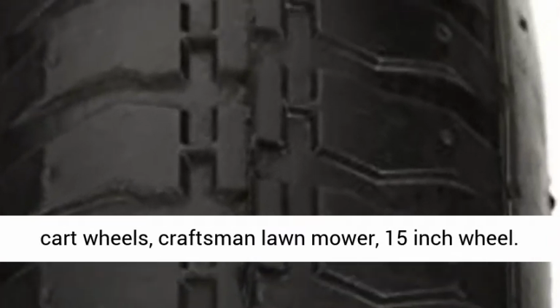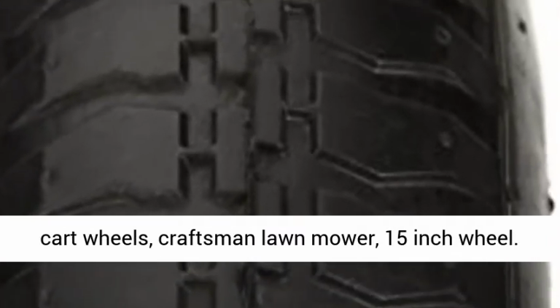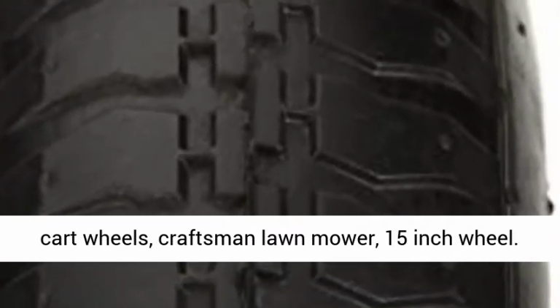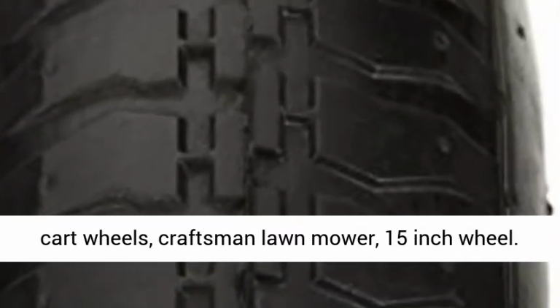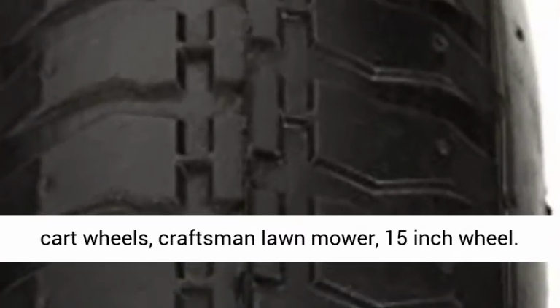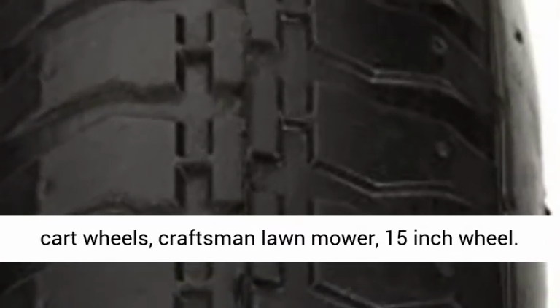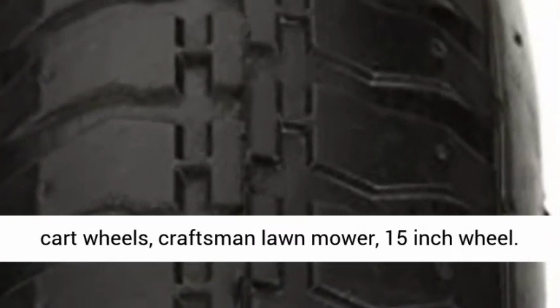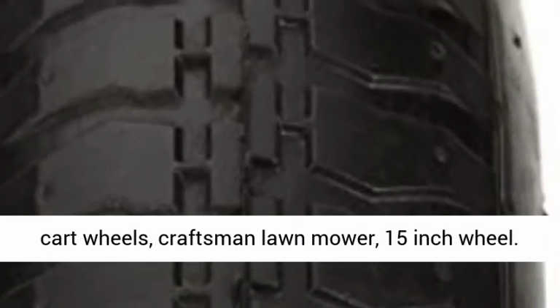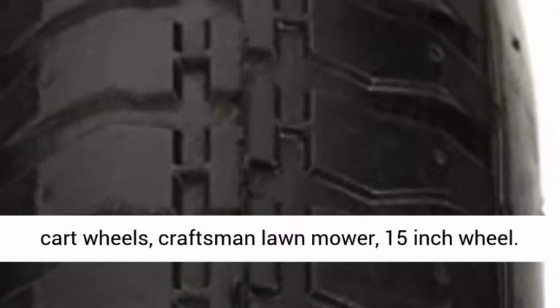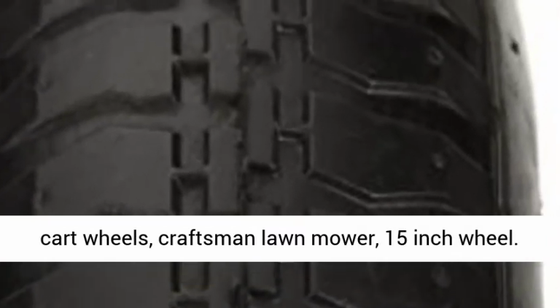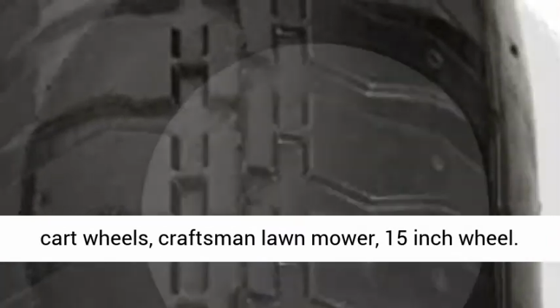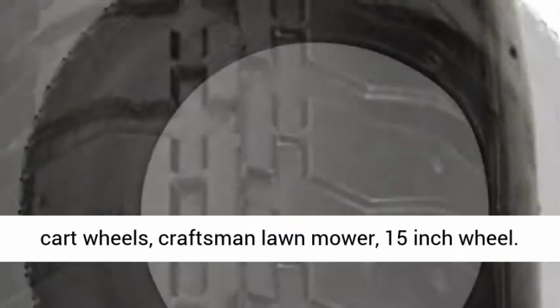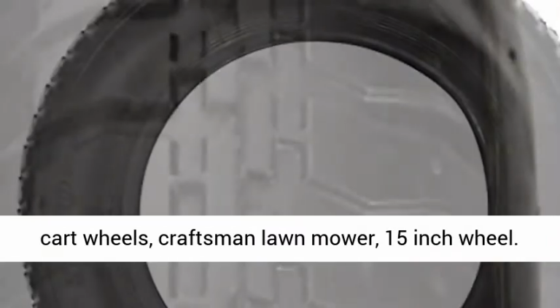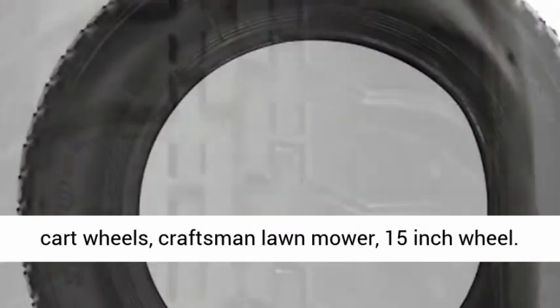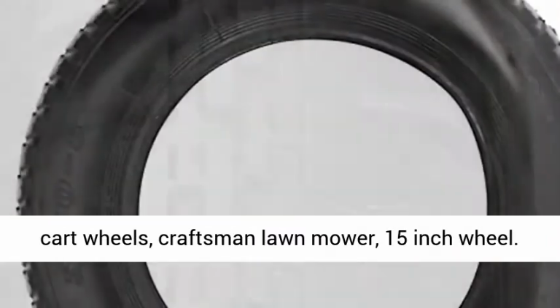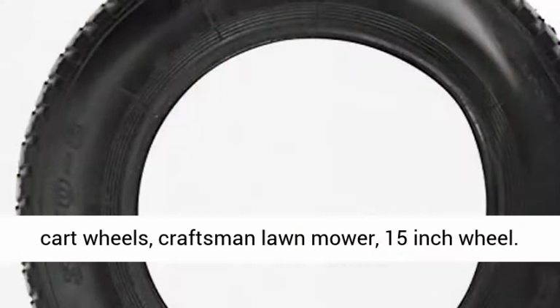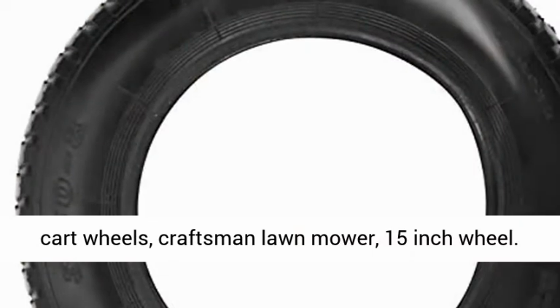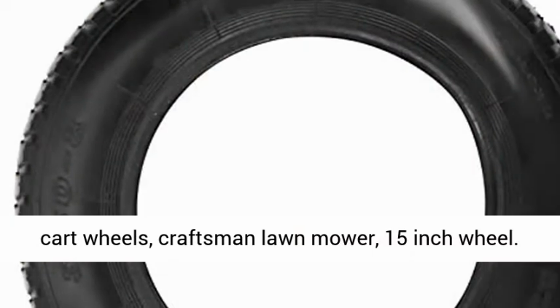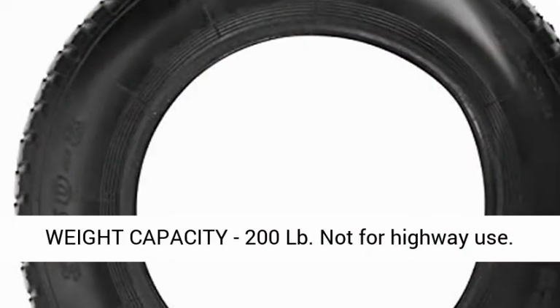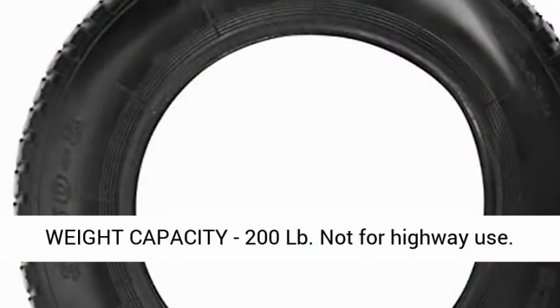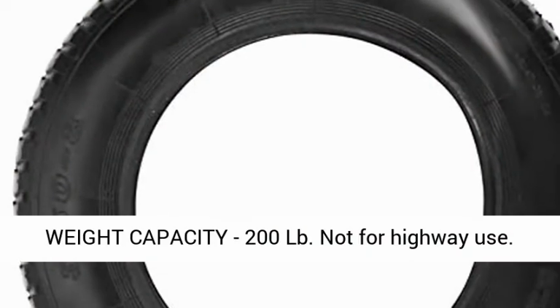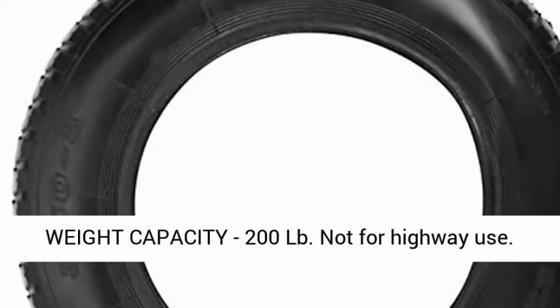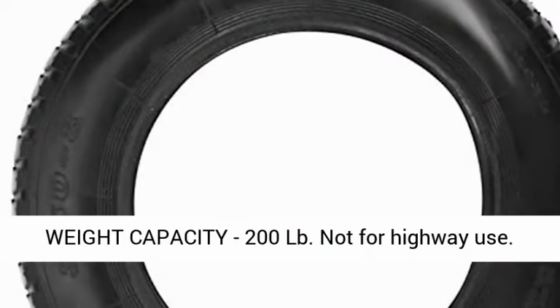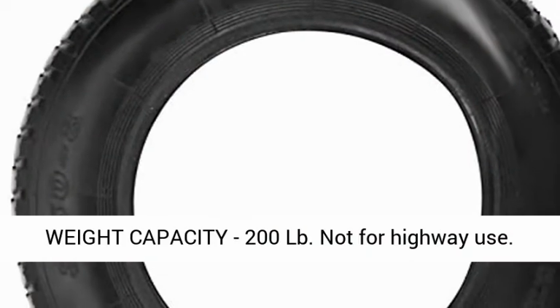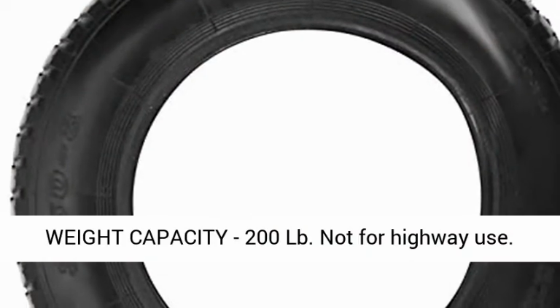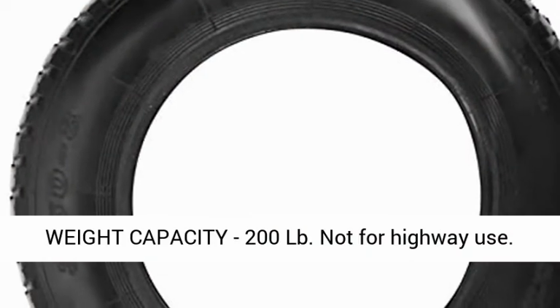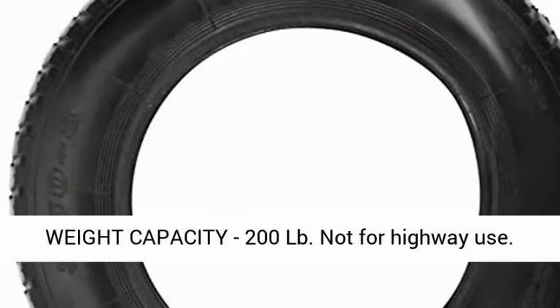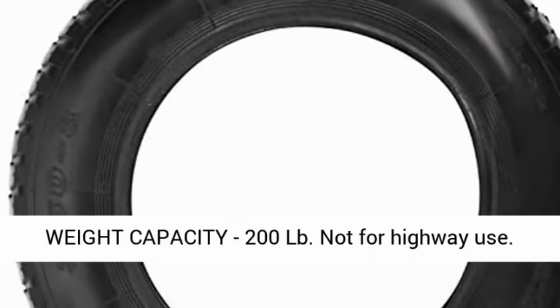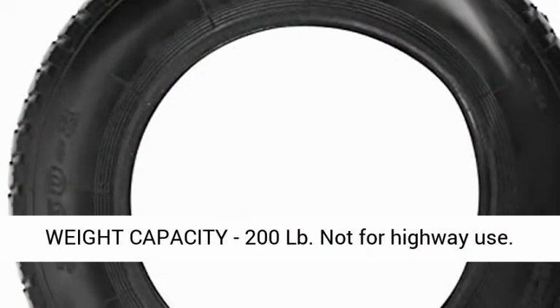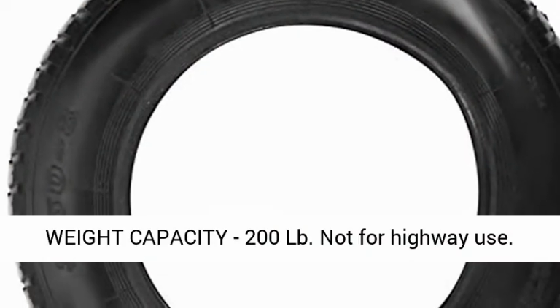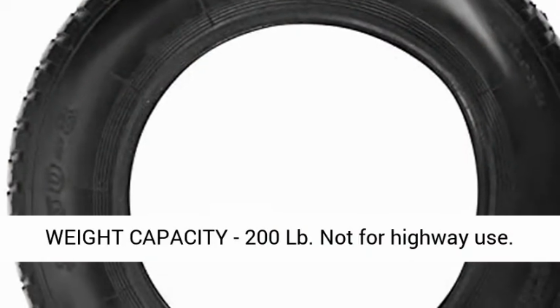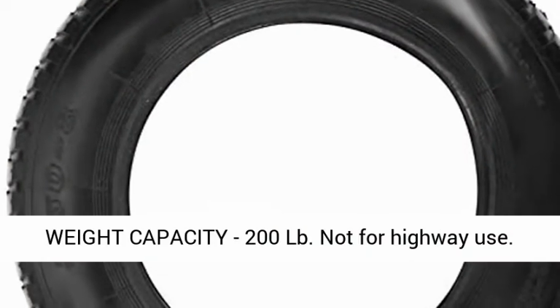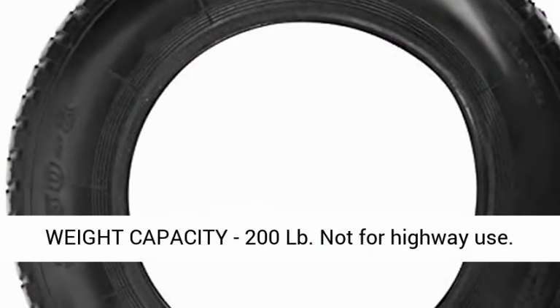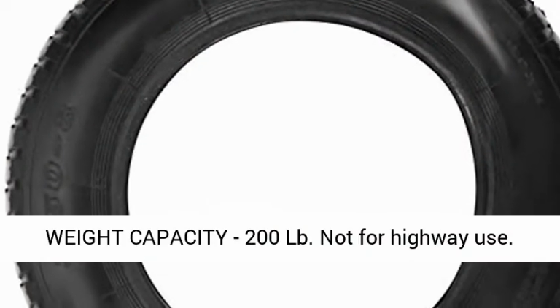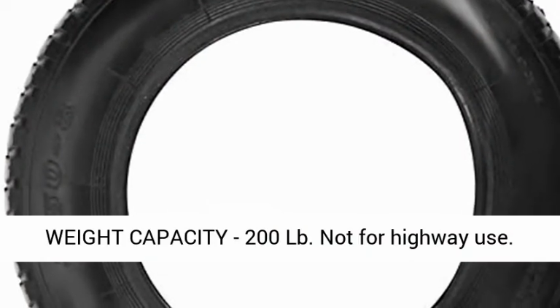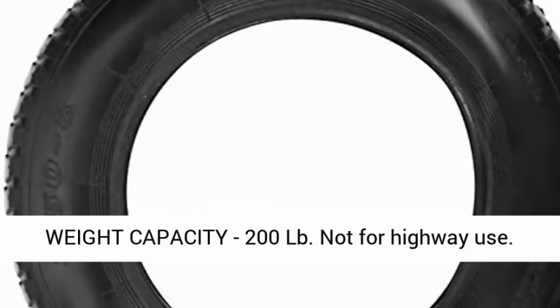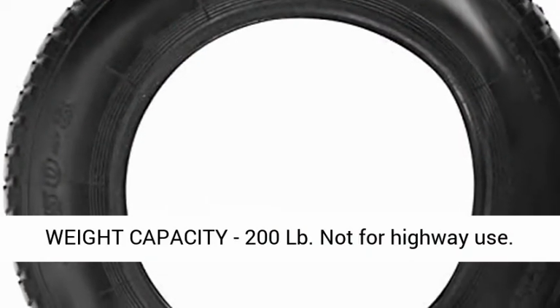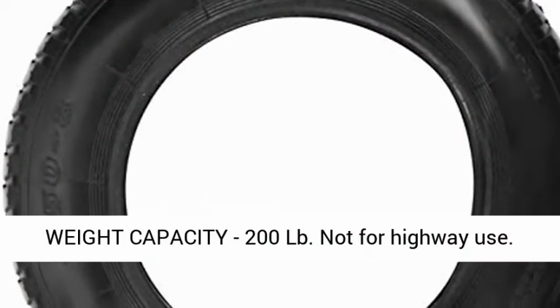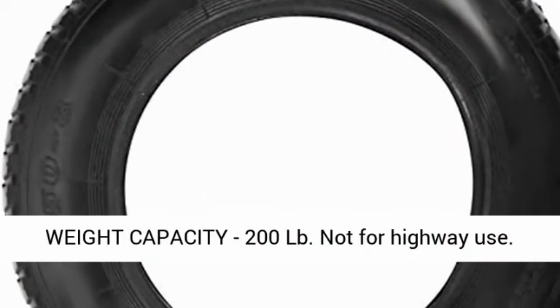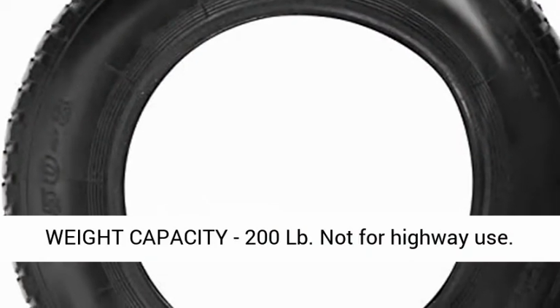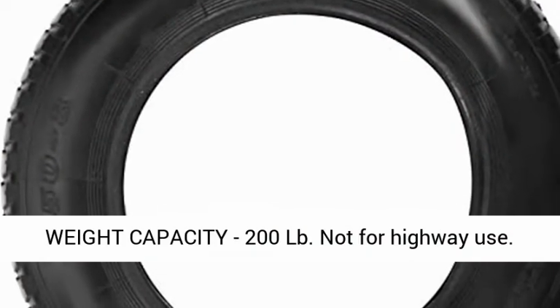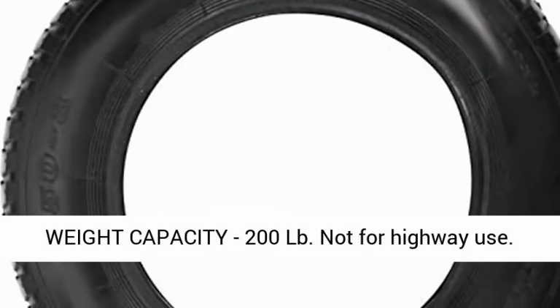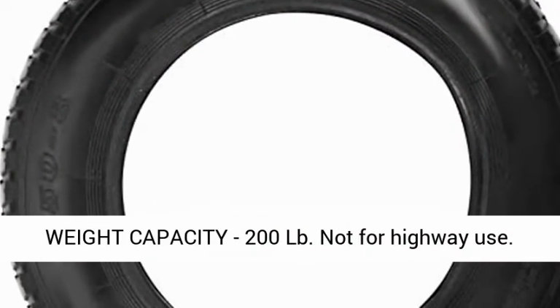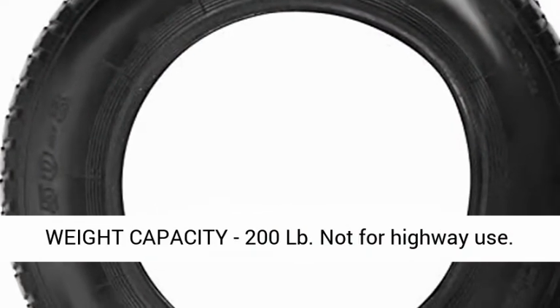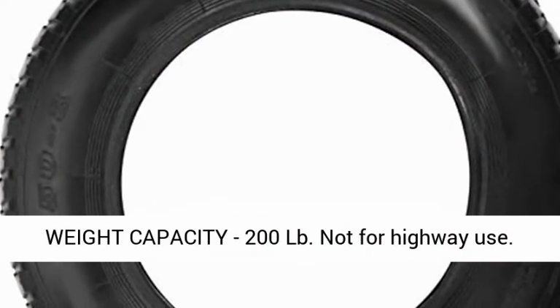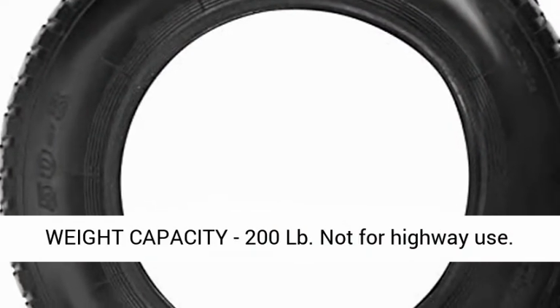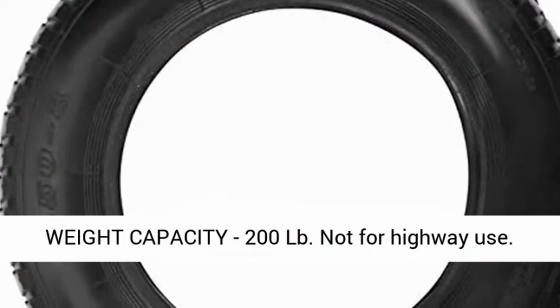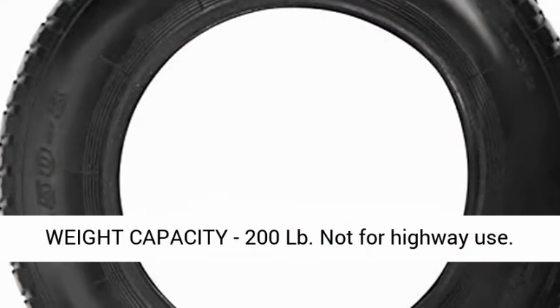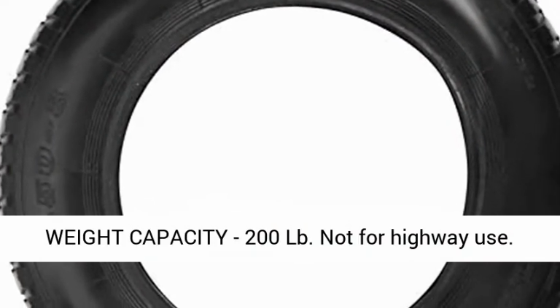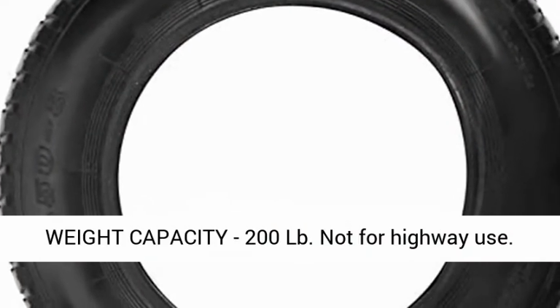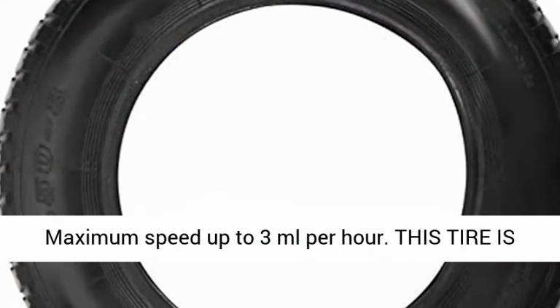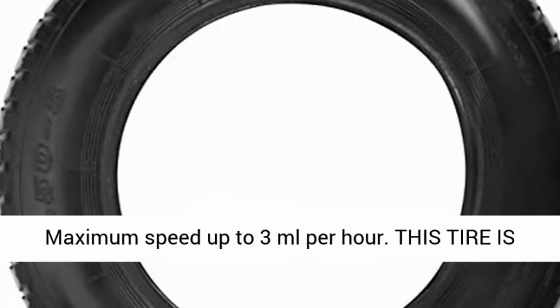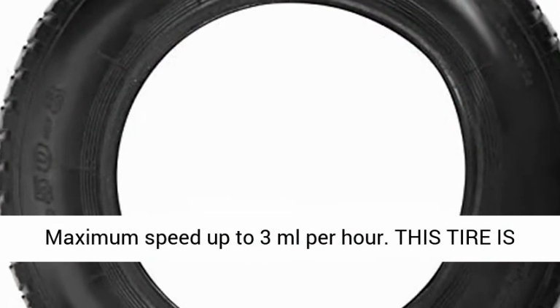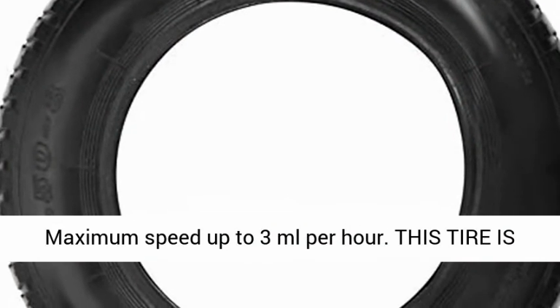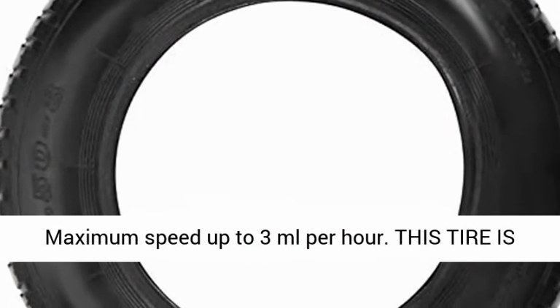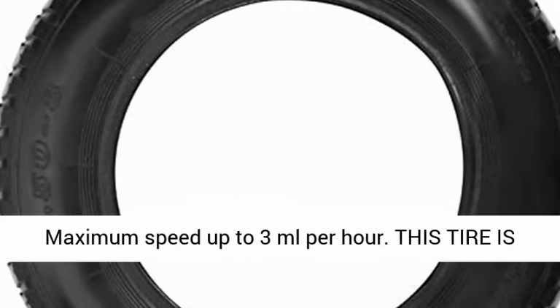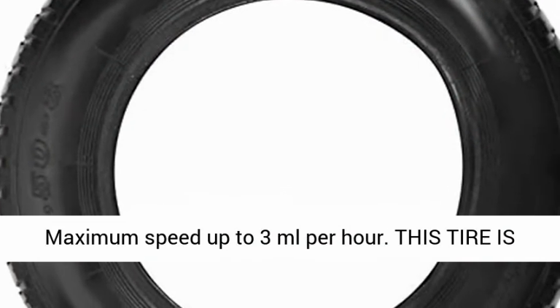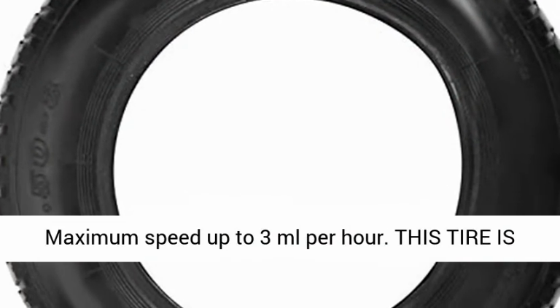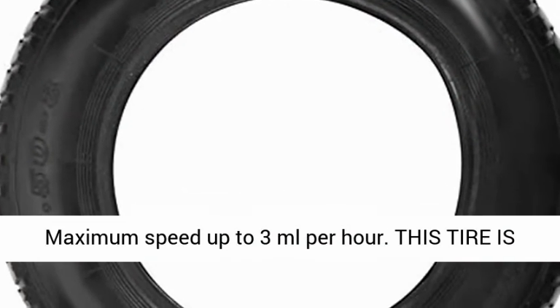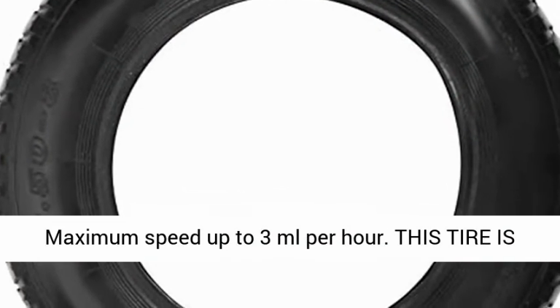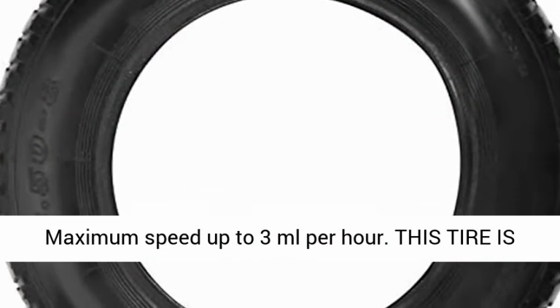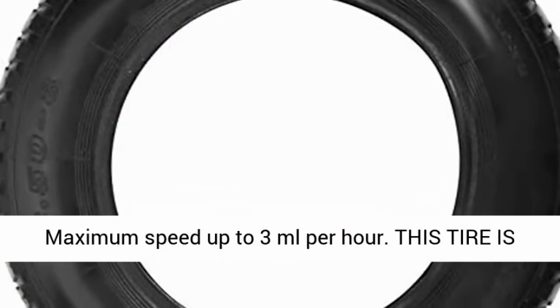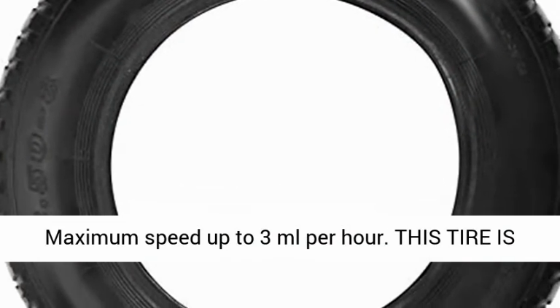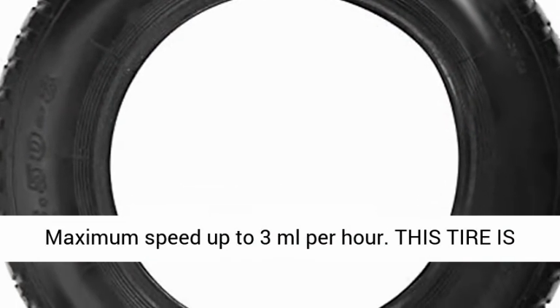Weight Capacity: 200LB. Not for Highway Use. Maximum Speed up to 3 miles per hour.